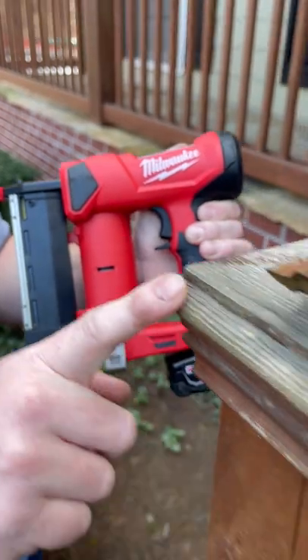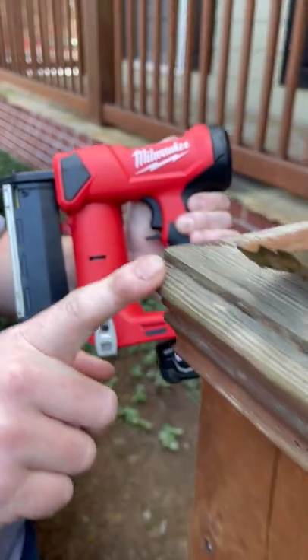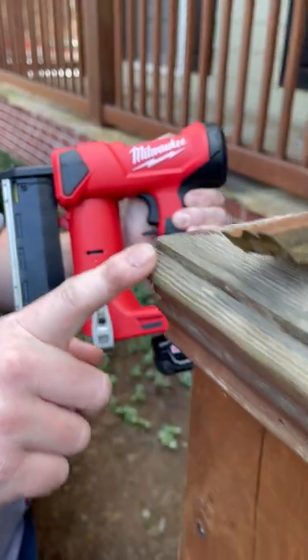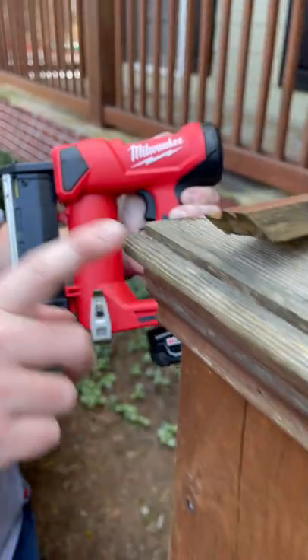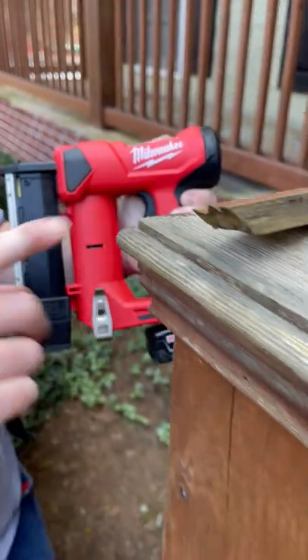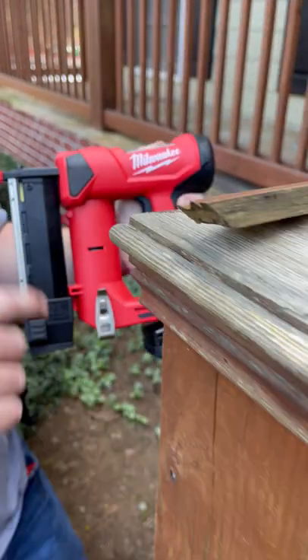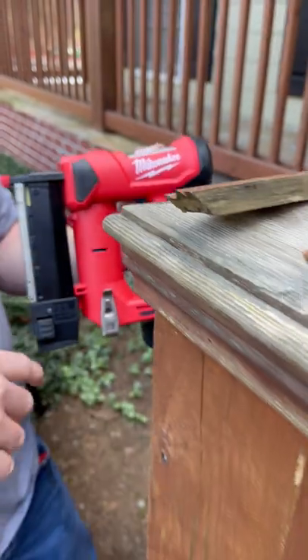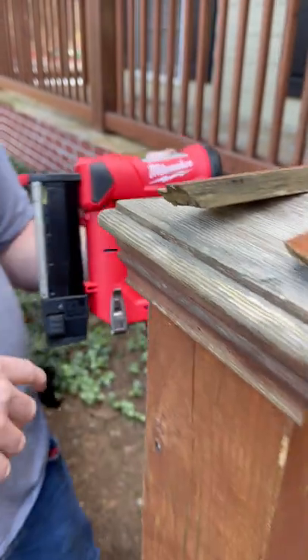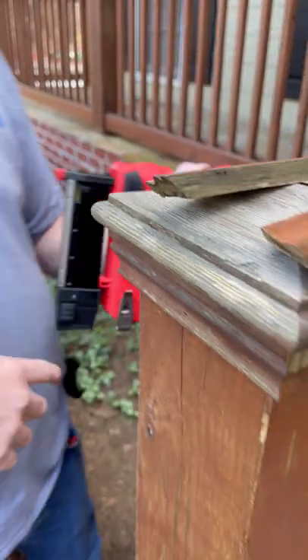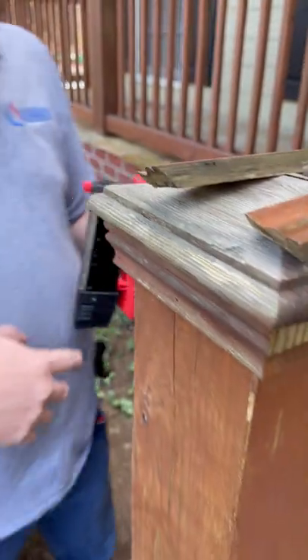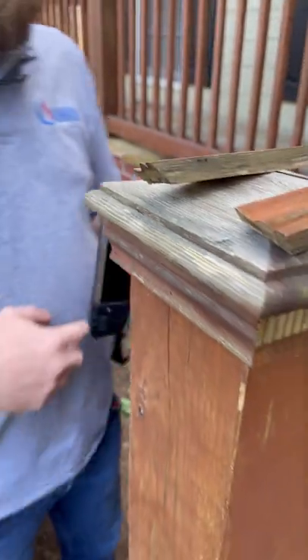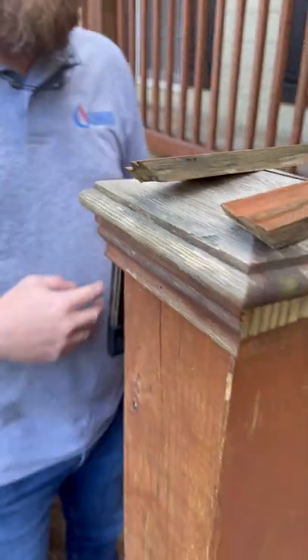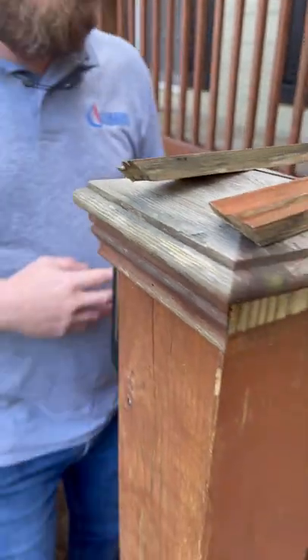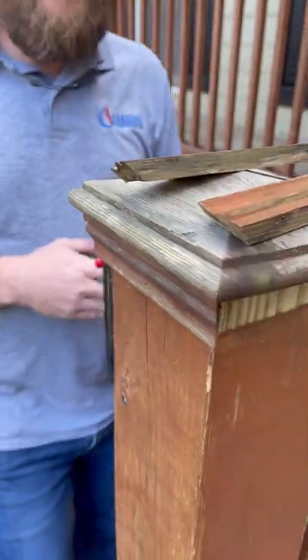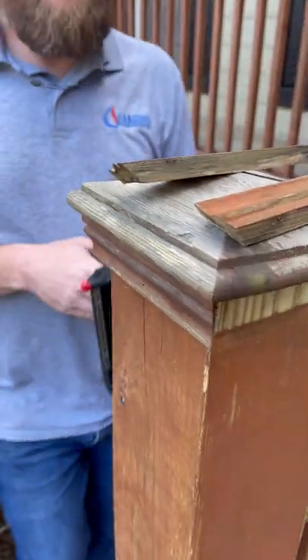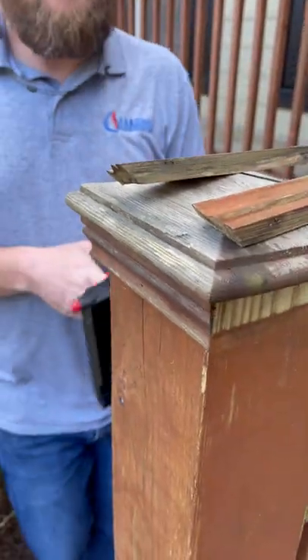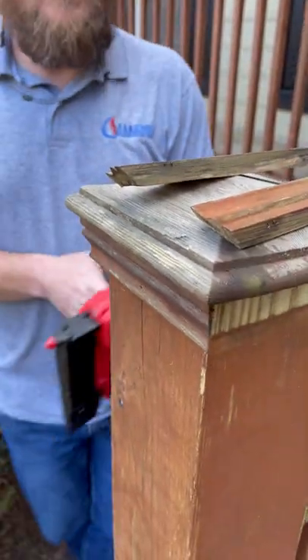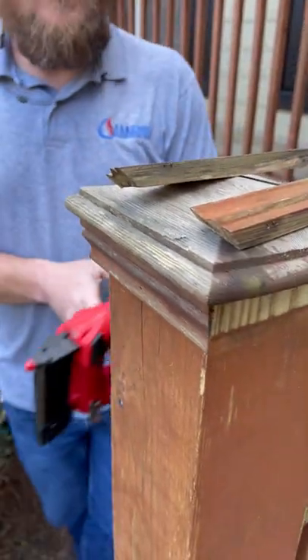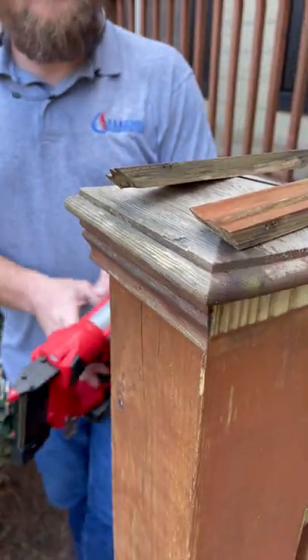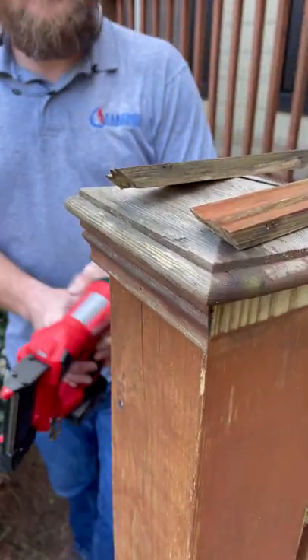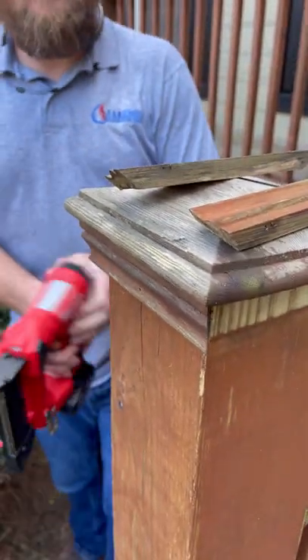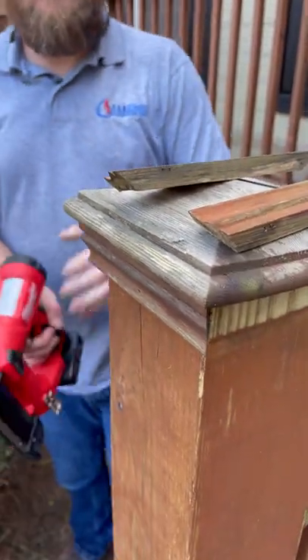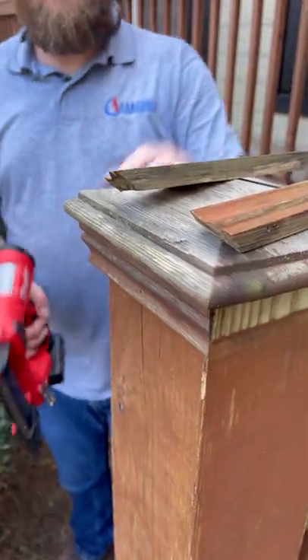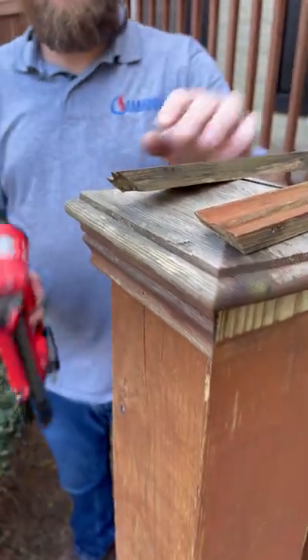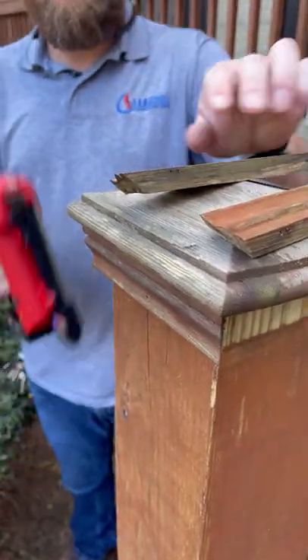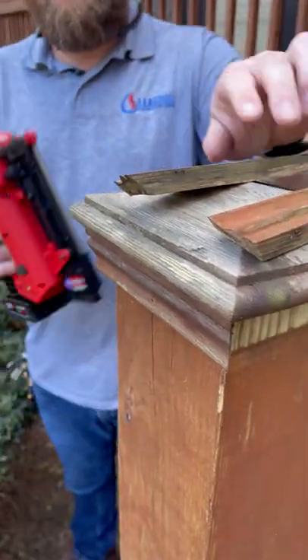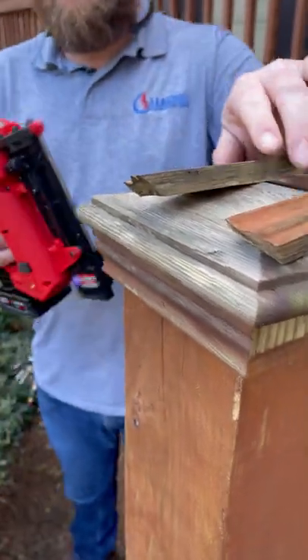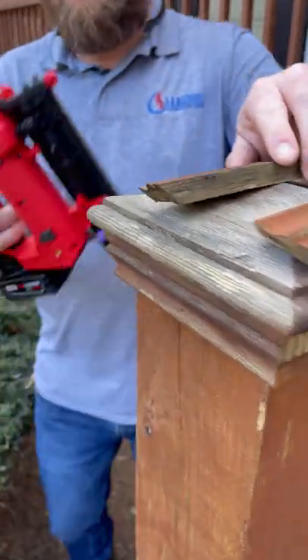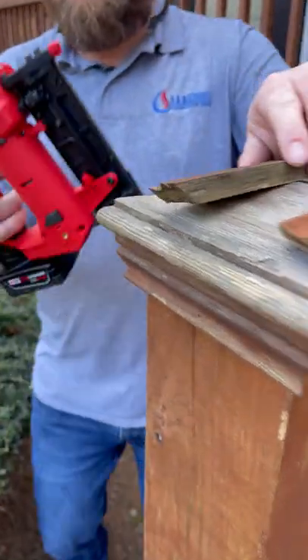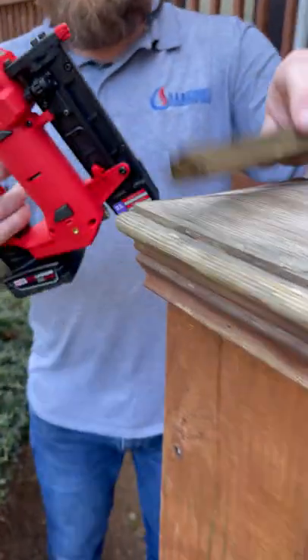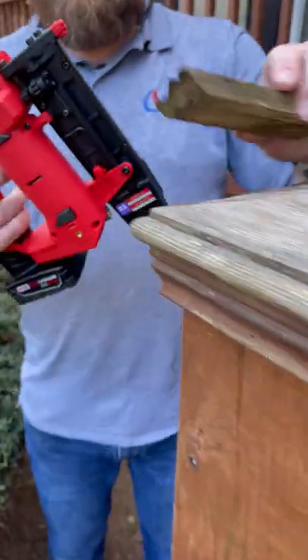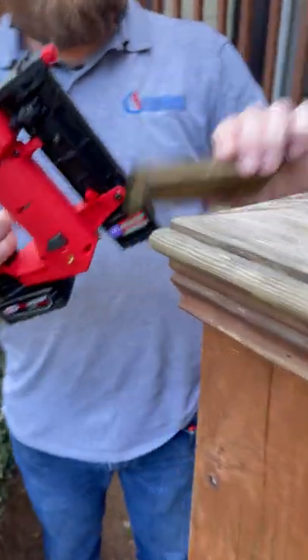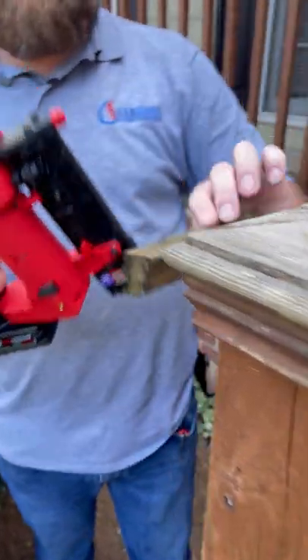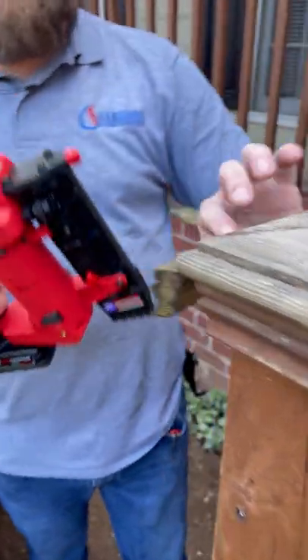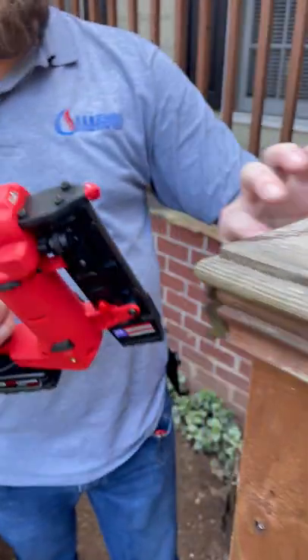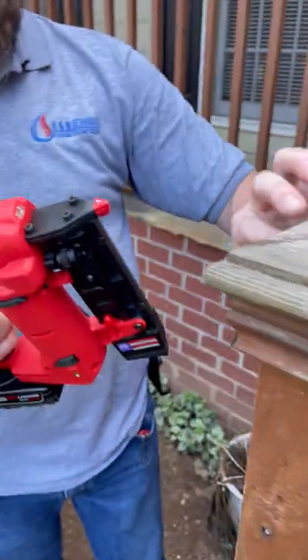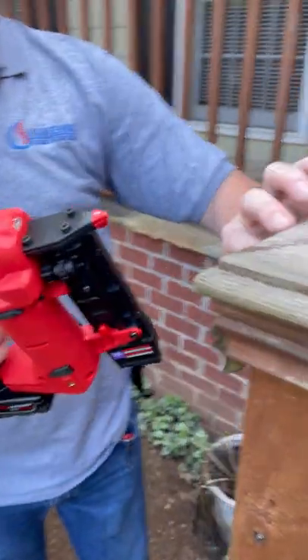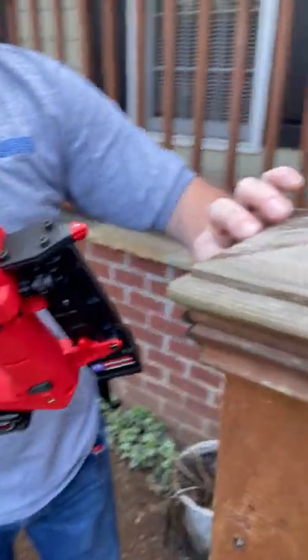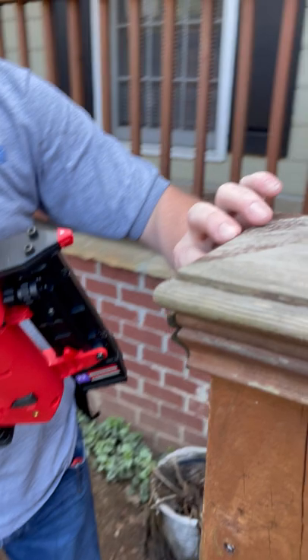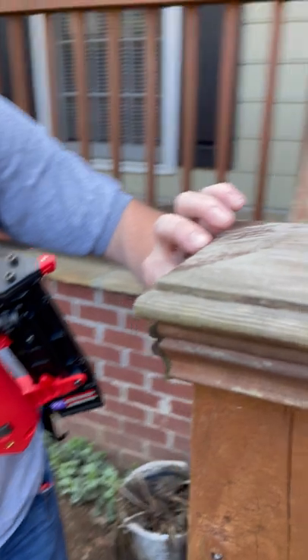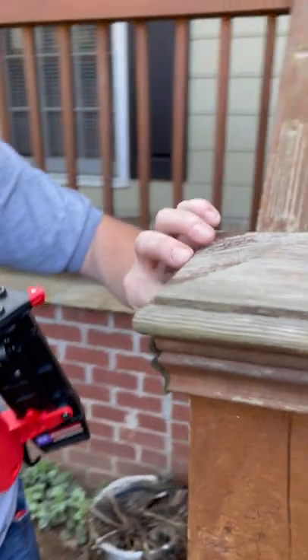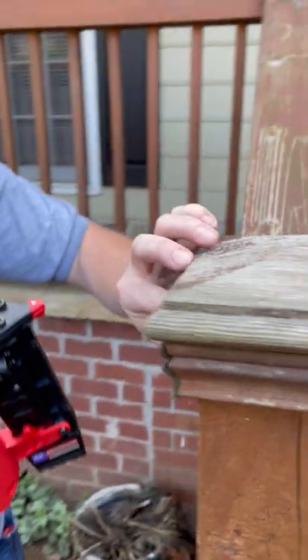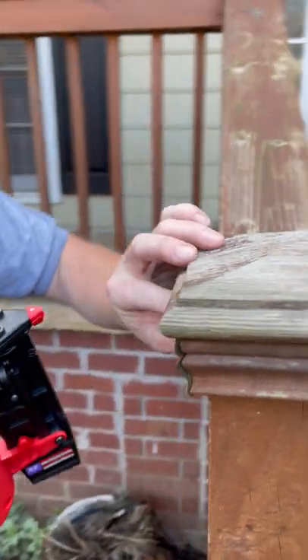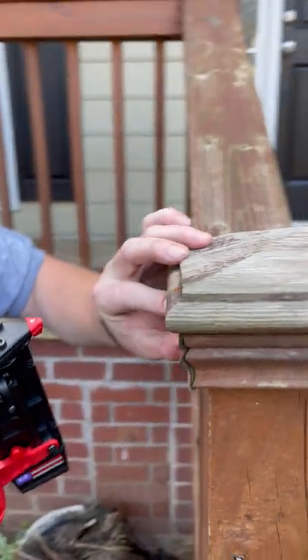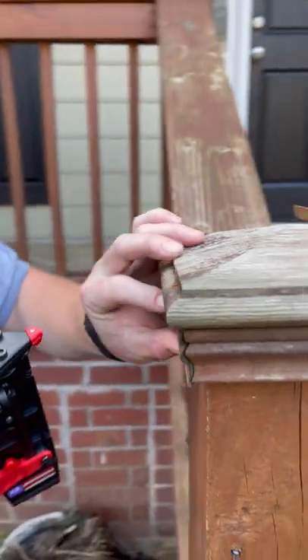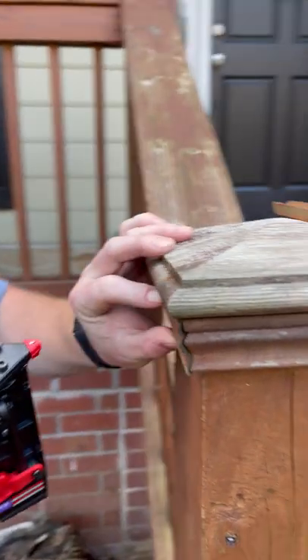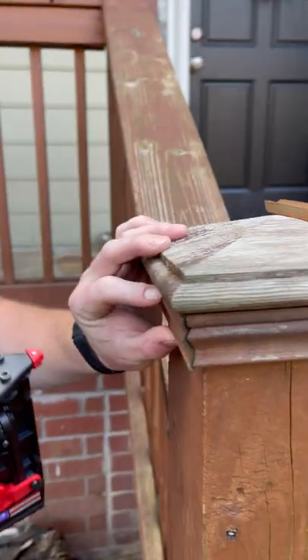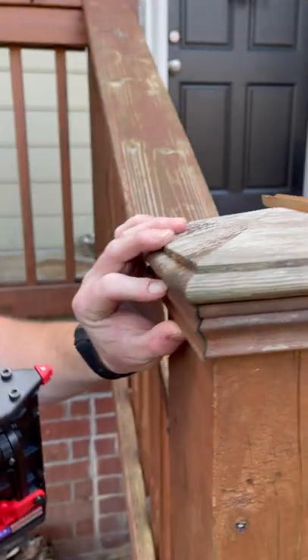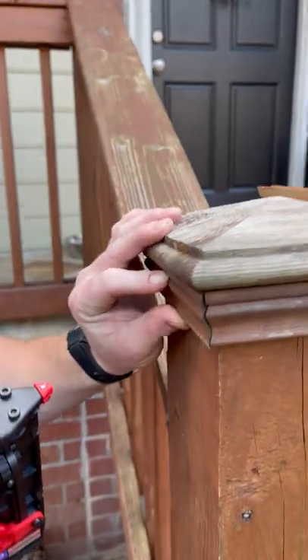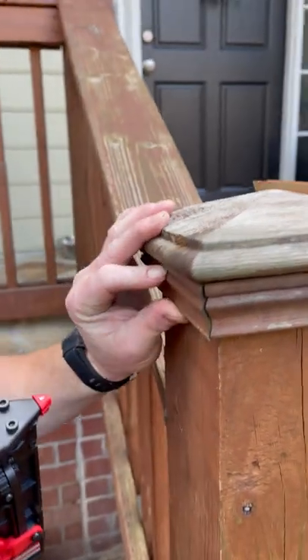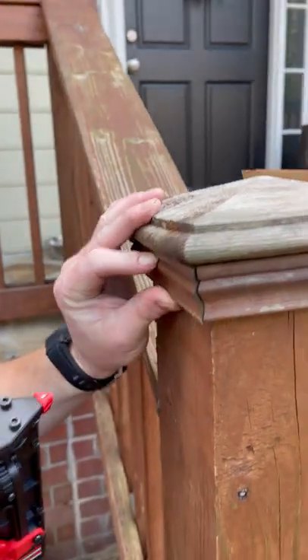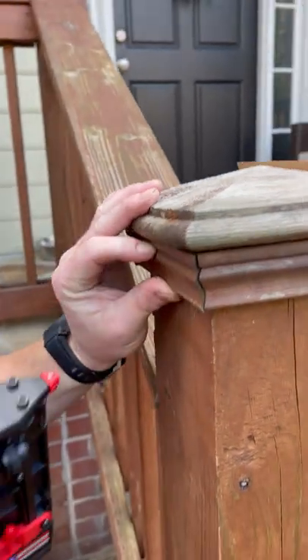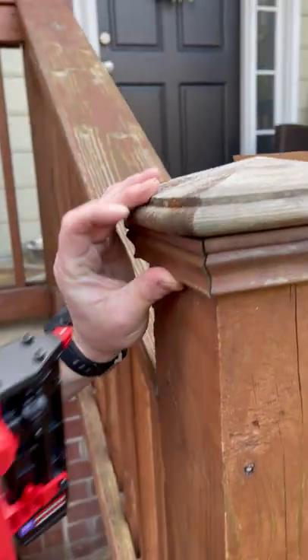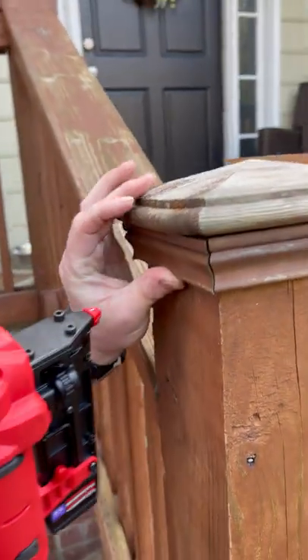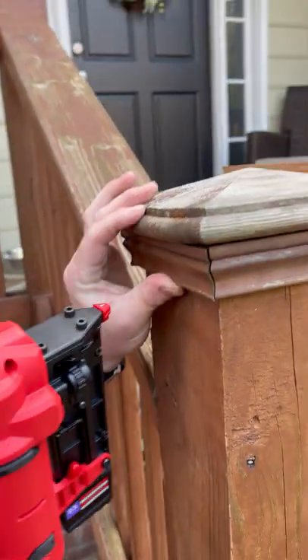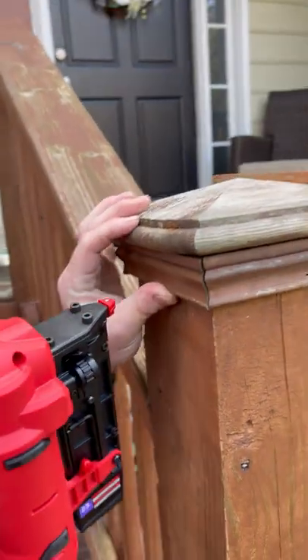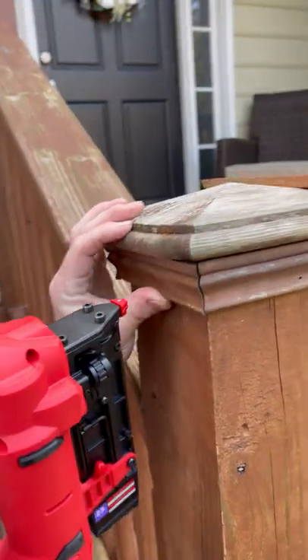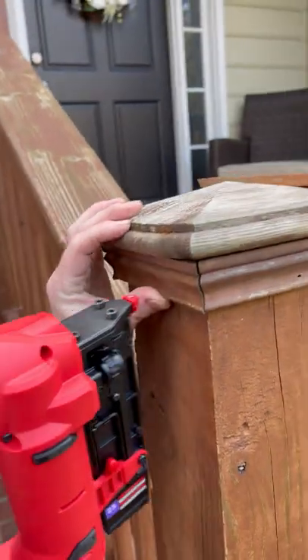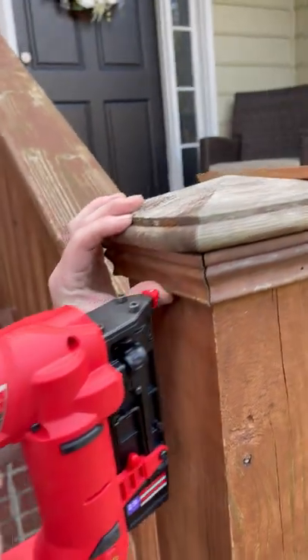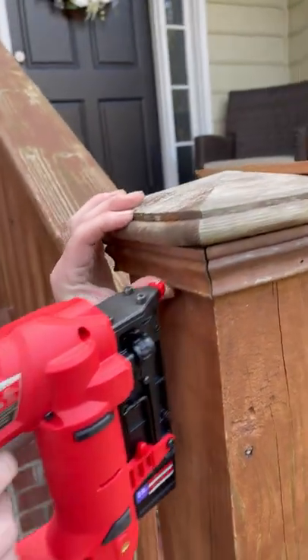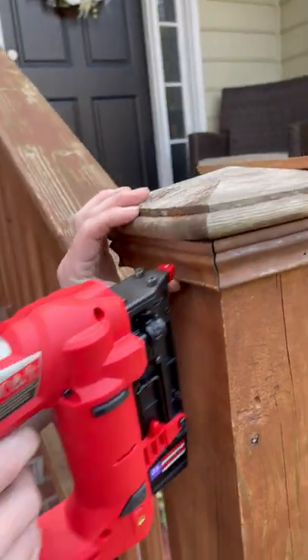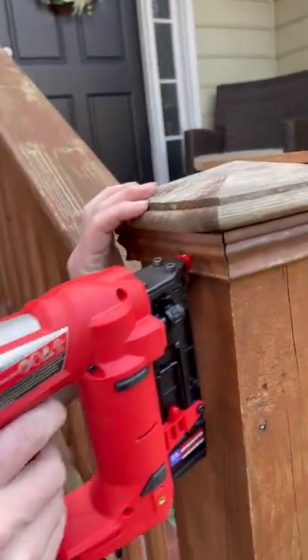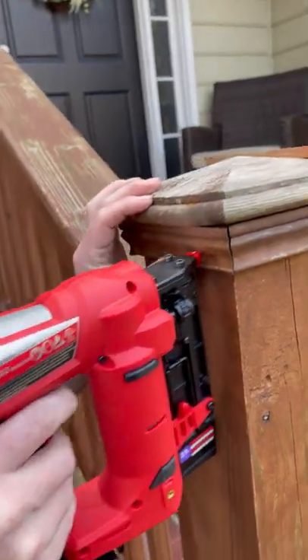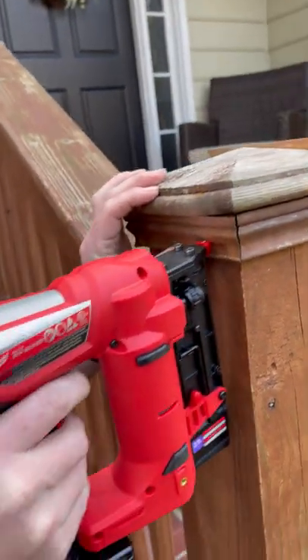Which has this decorative piece on top of the columns here on my porch. So we're going to put a few pins in it just to hold up the trim — I think it's going to be nice.